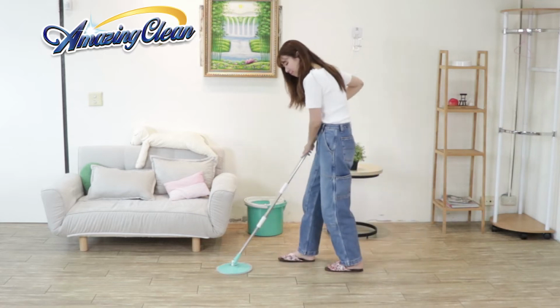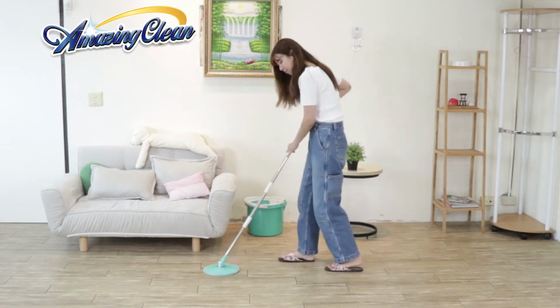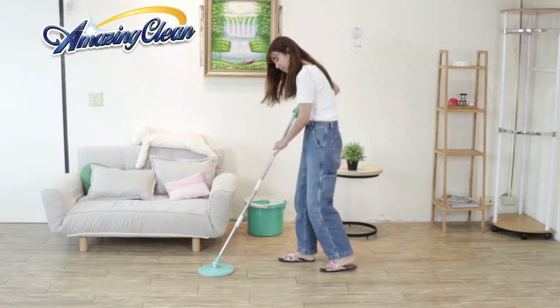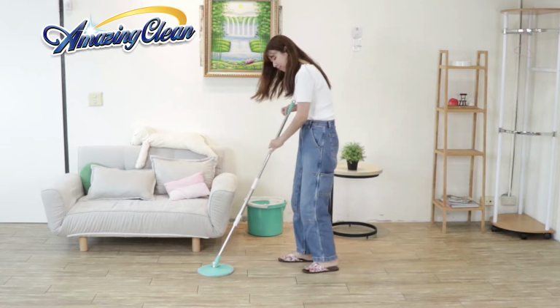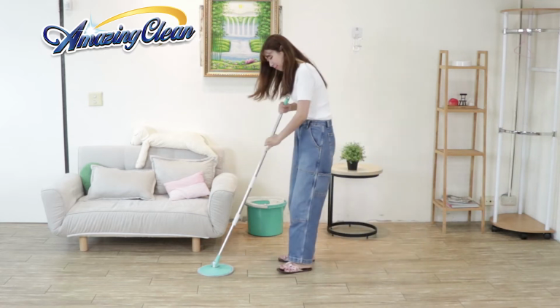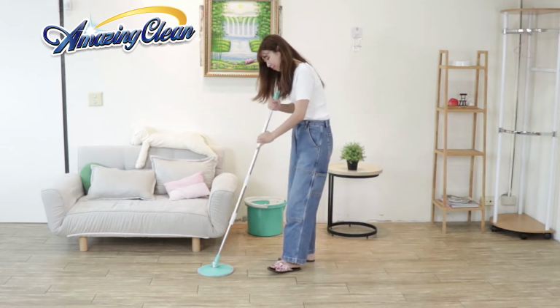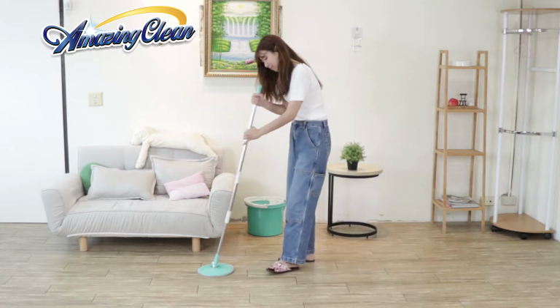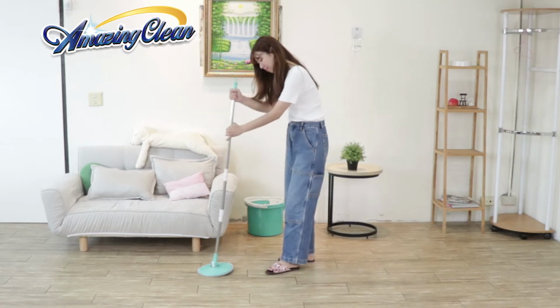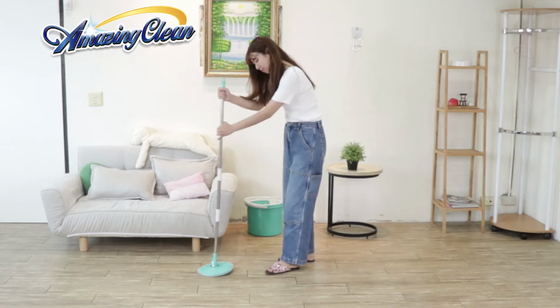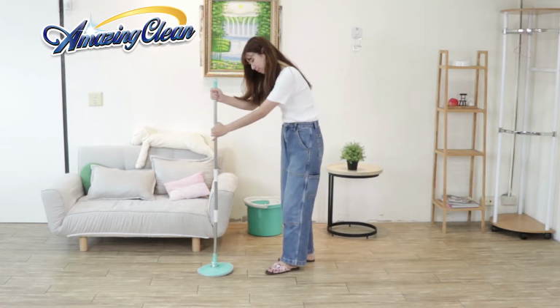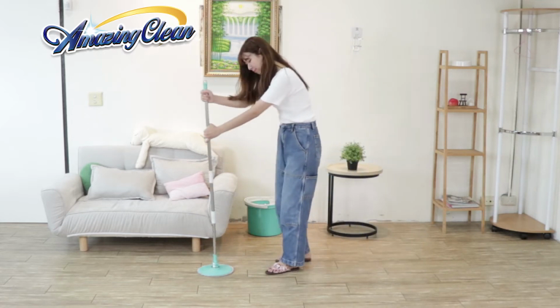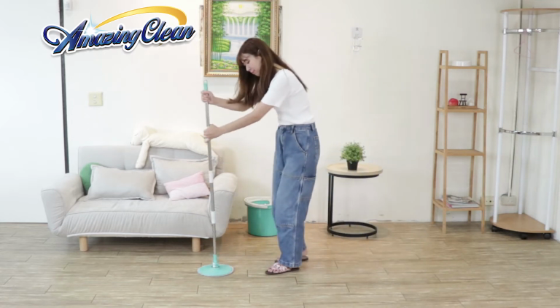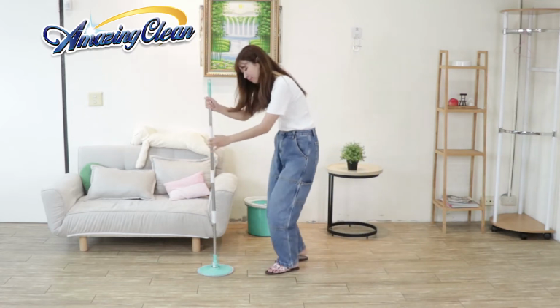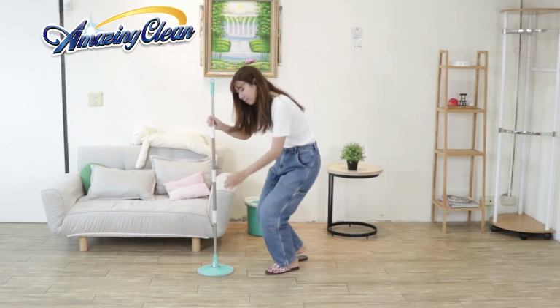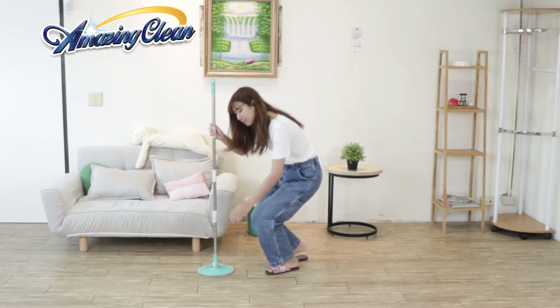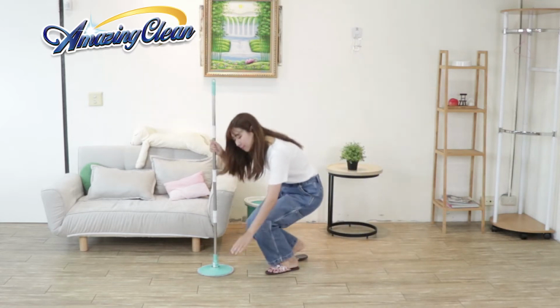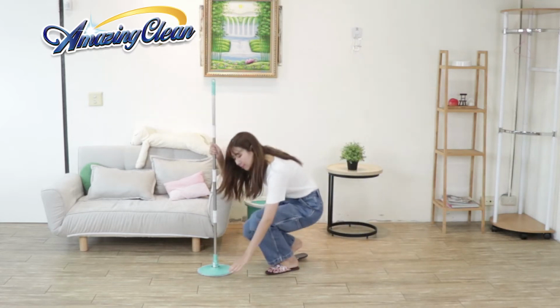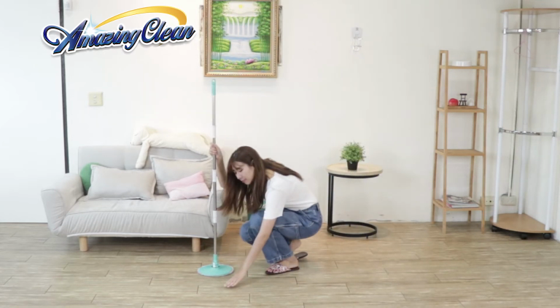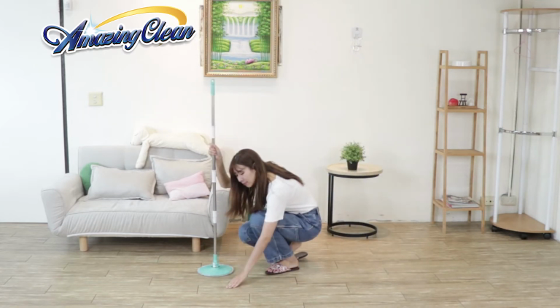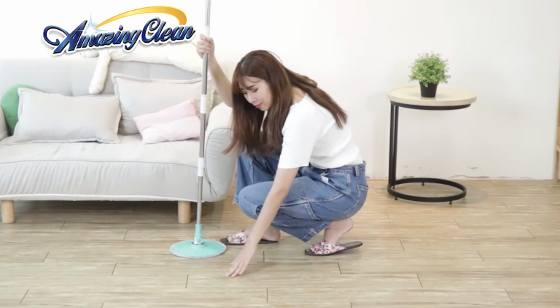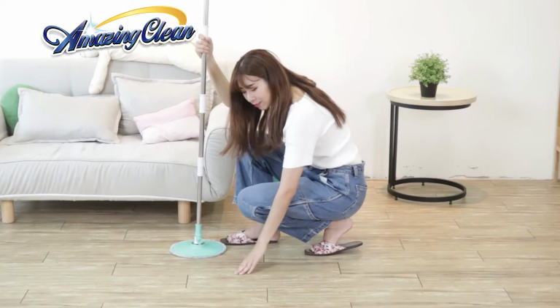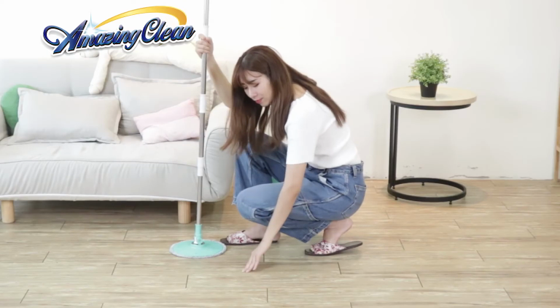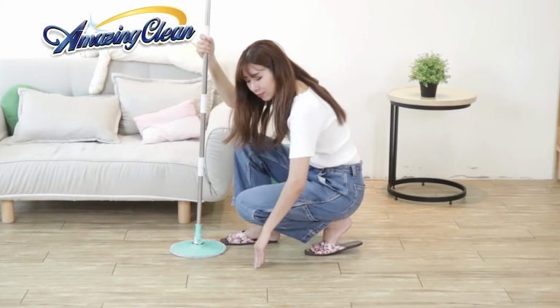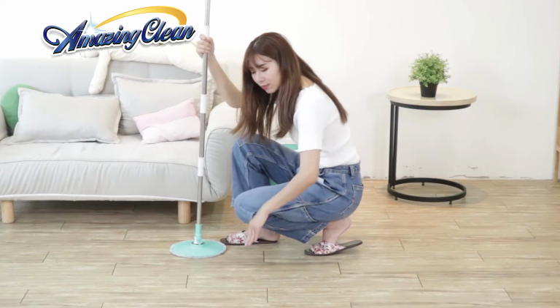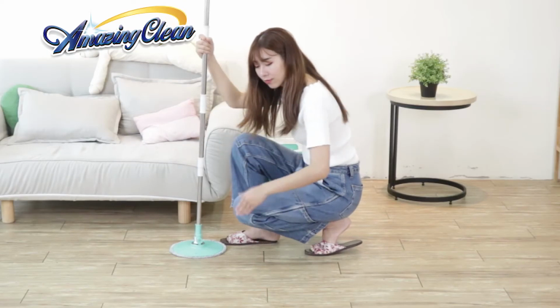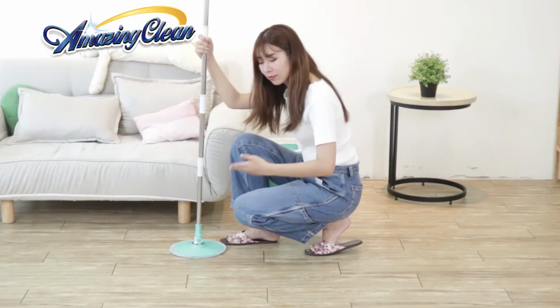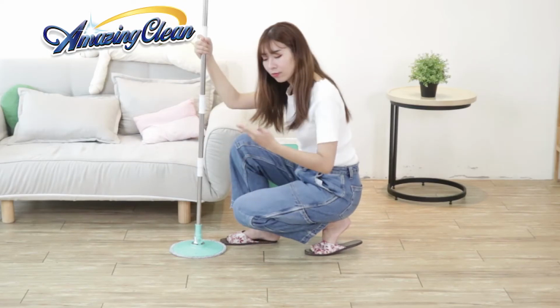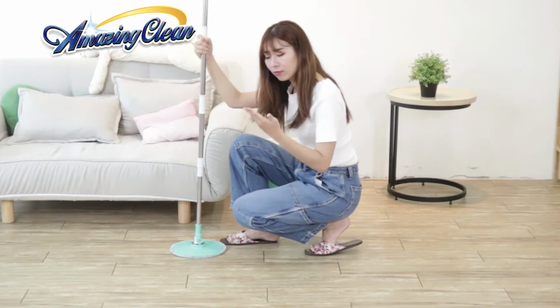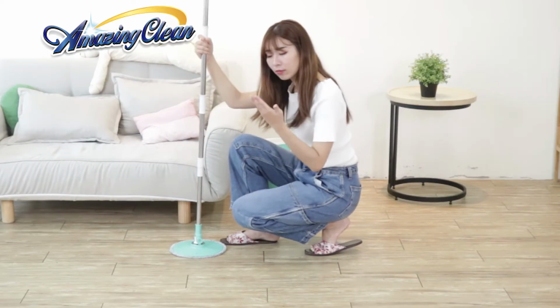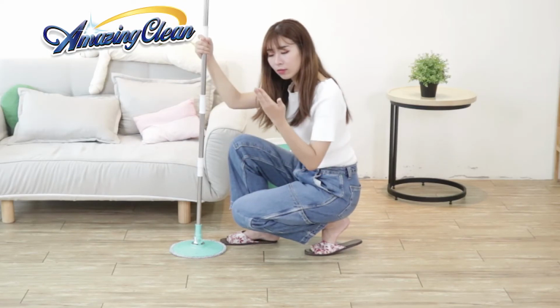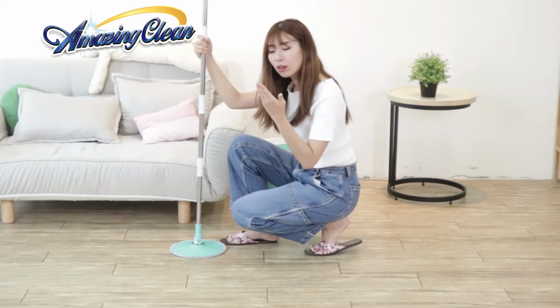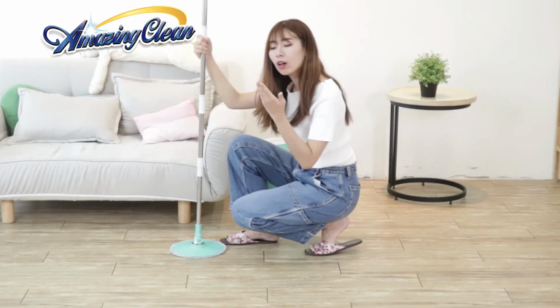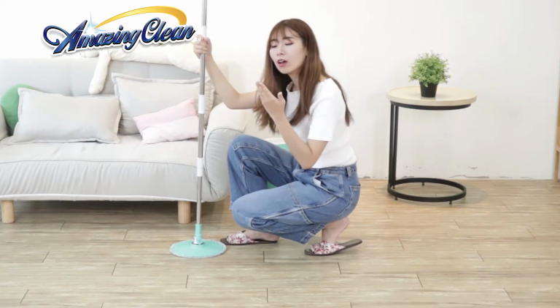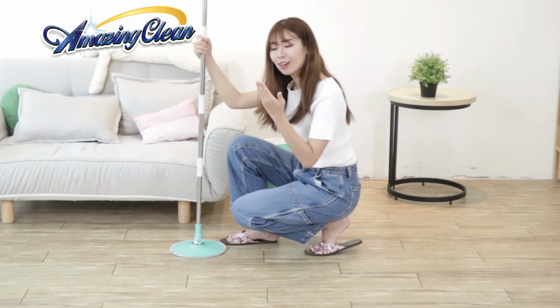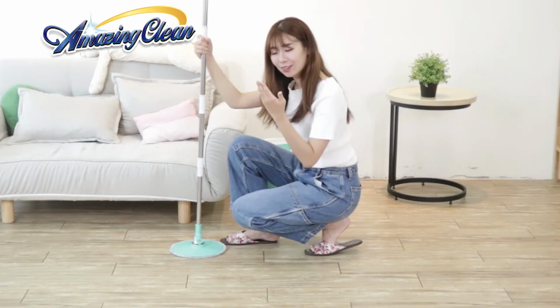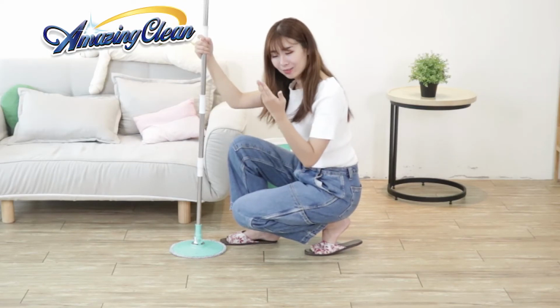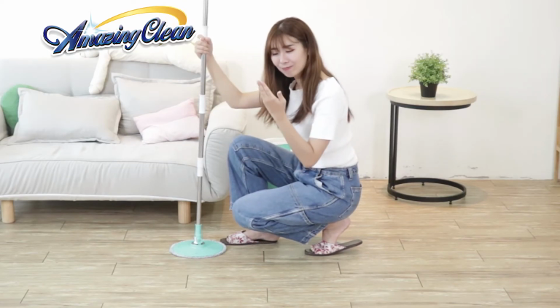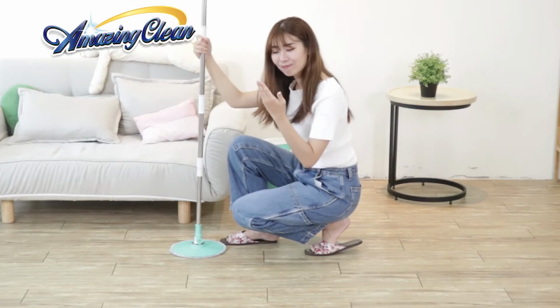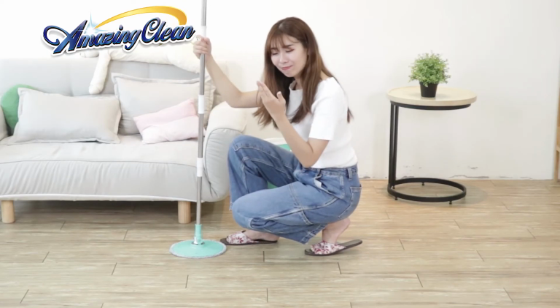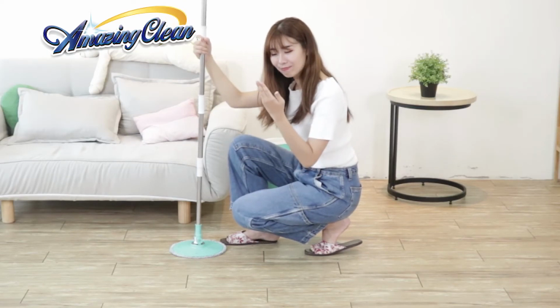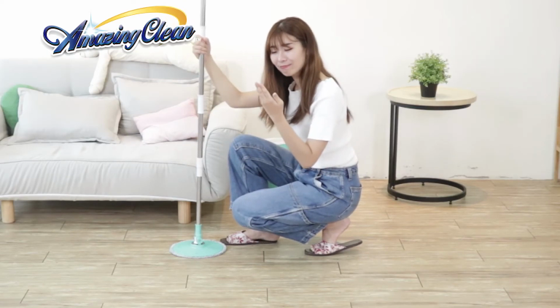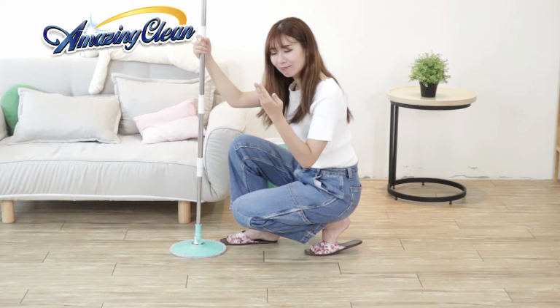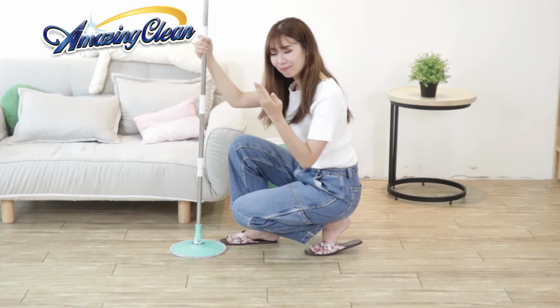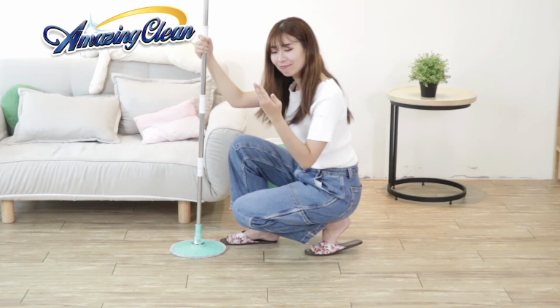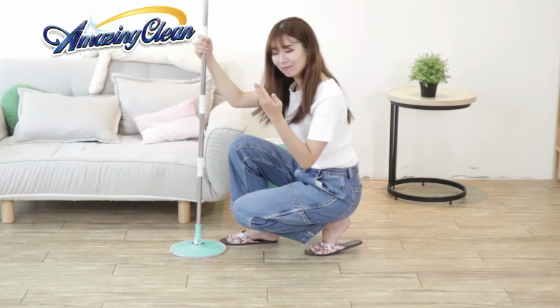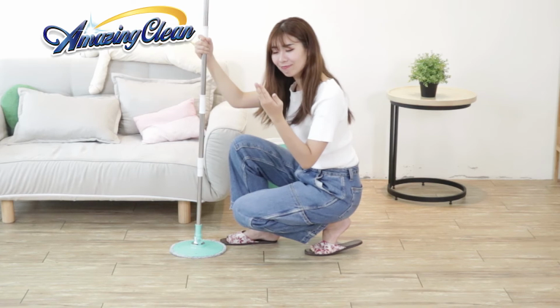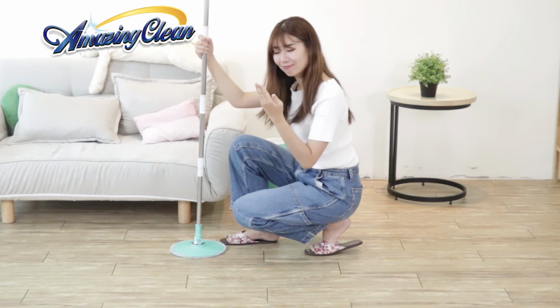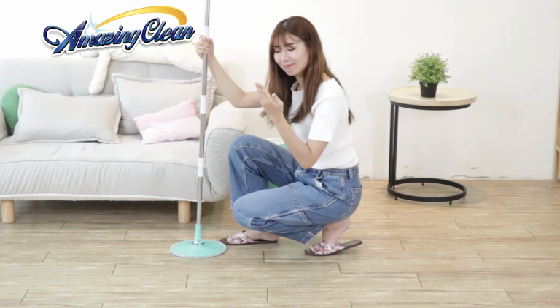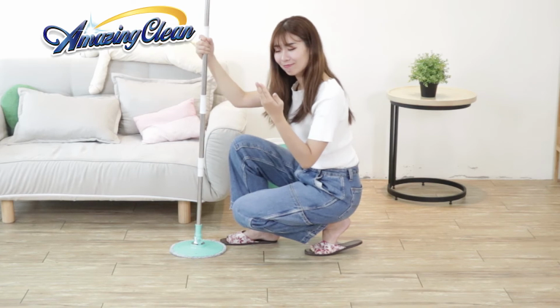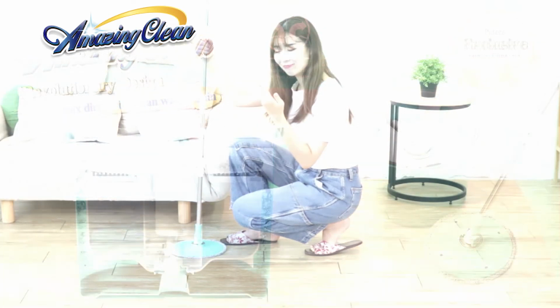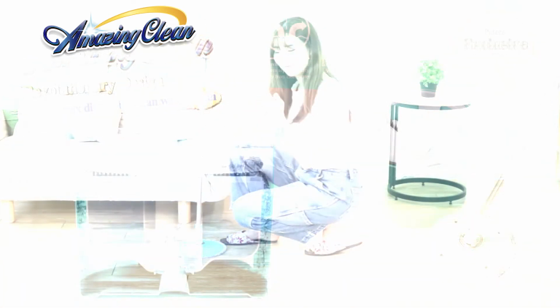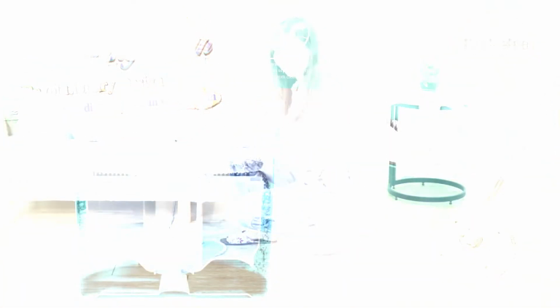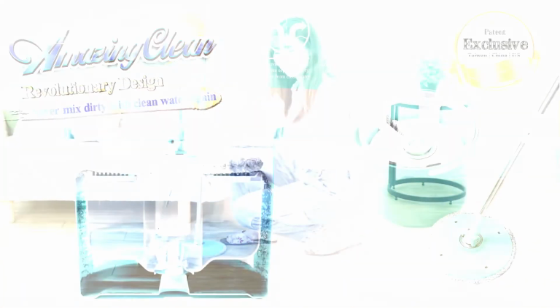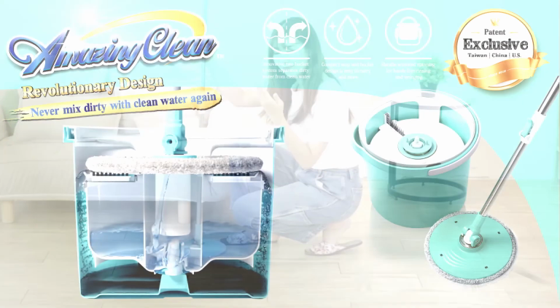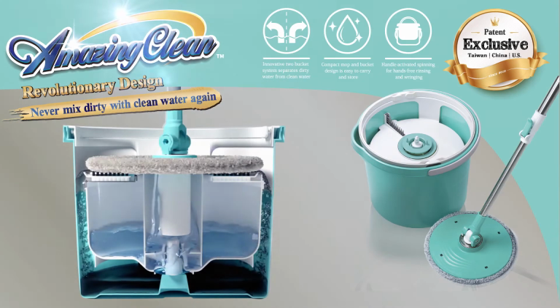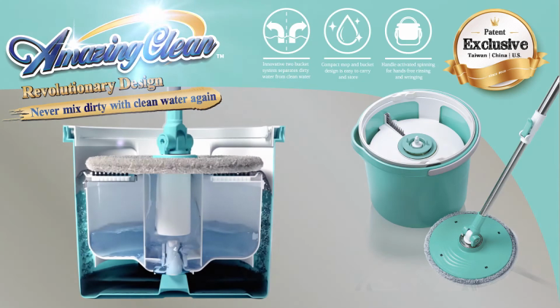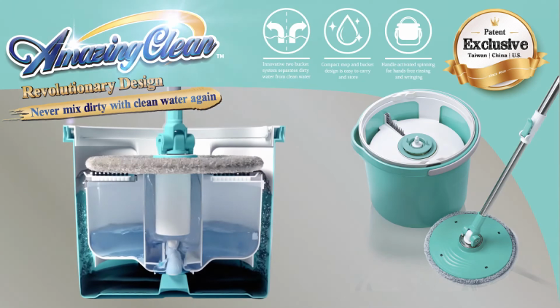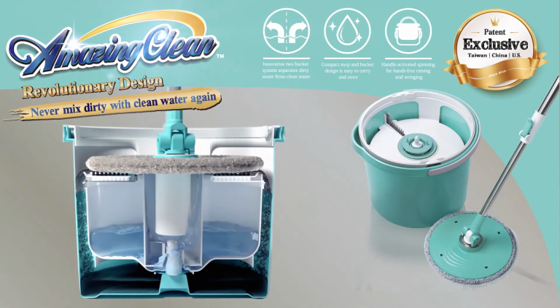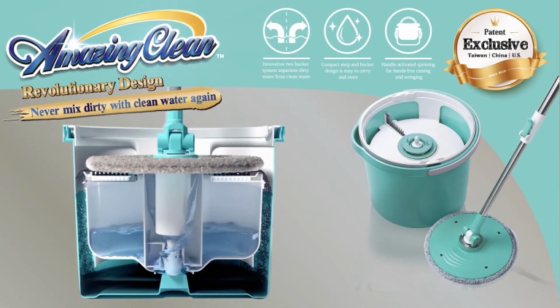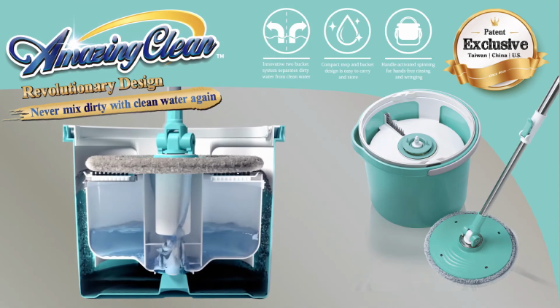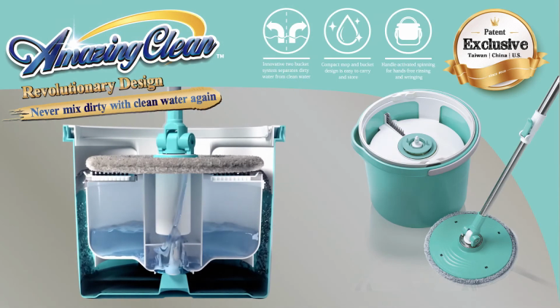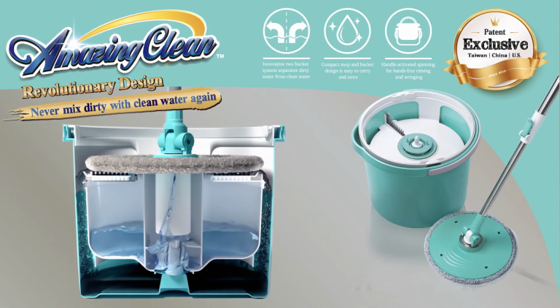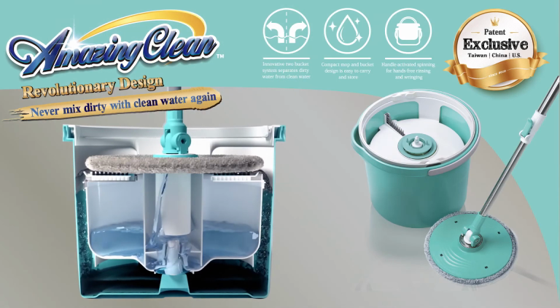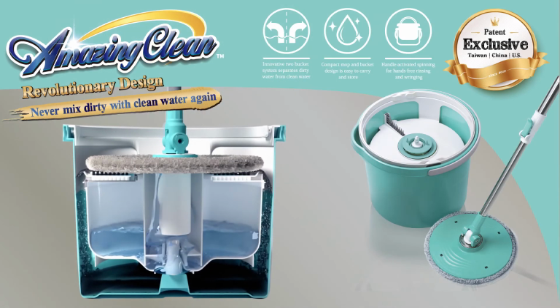Amazing Clean Mop — never mop the floor with dirty water again.